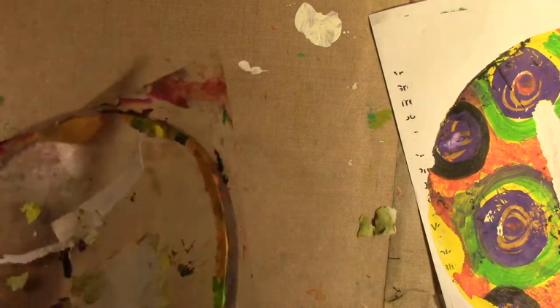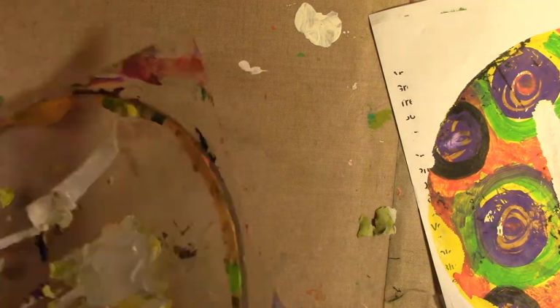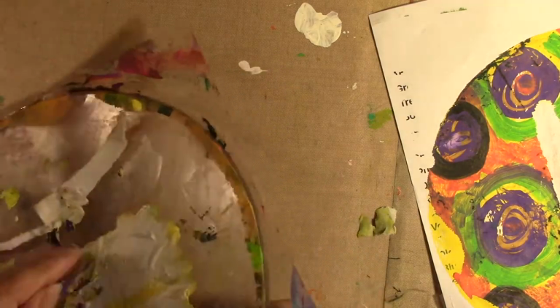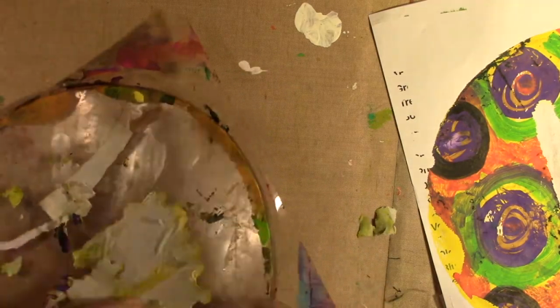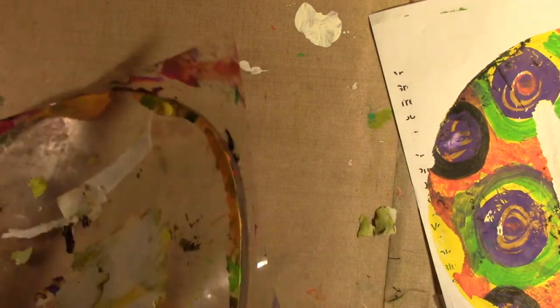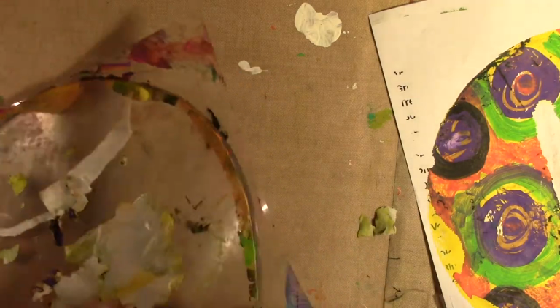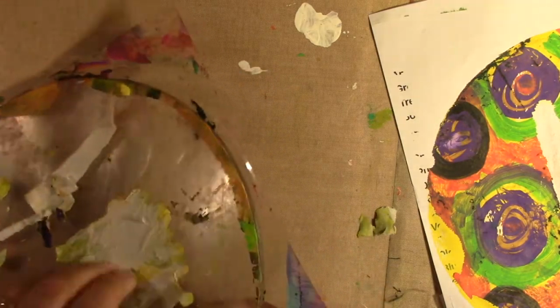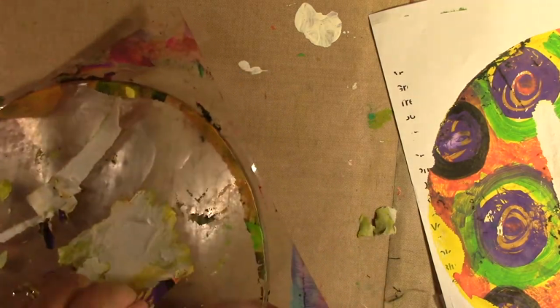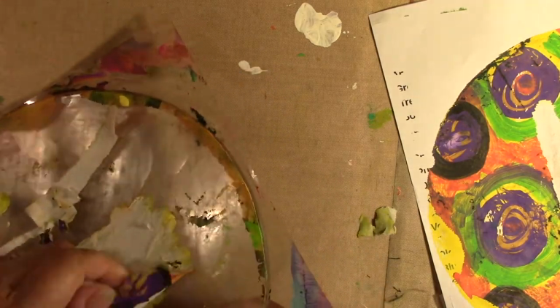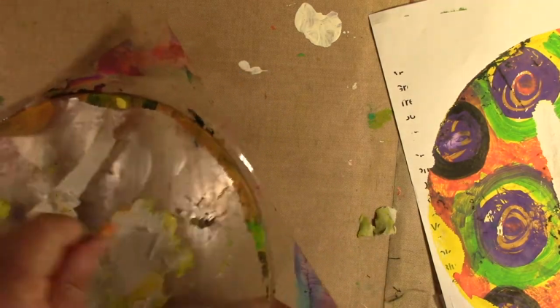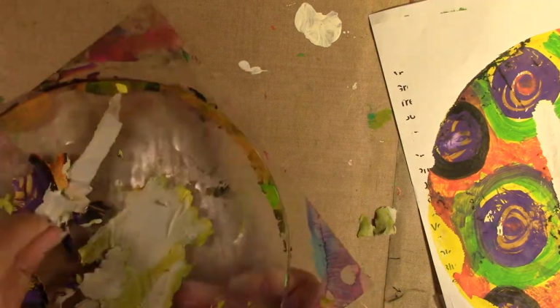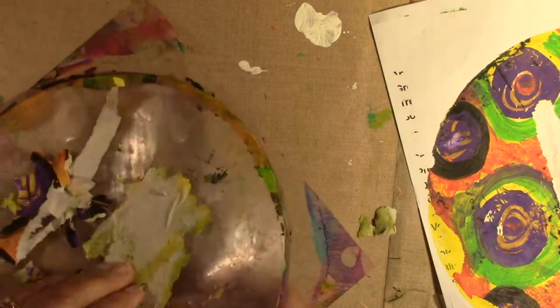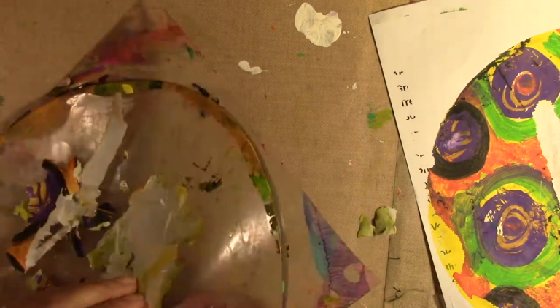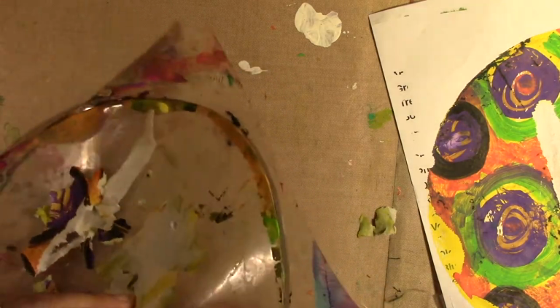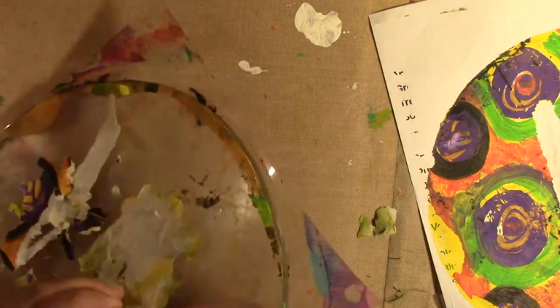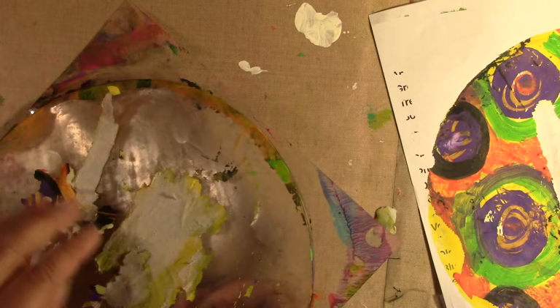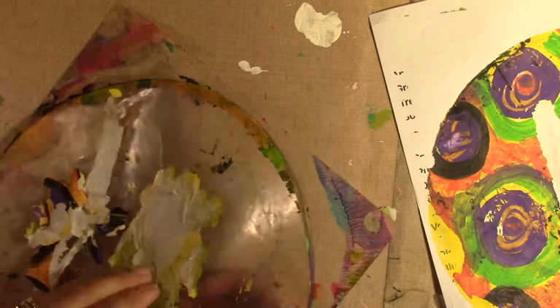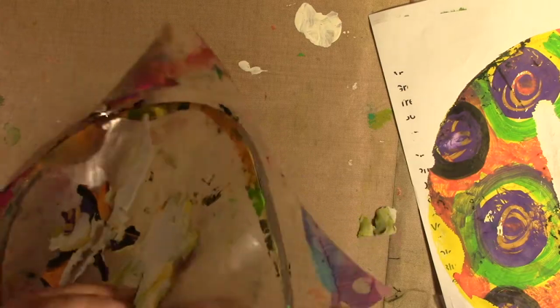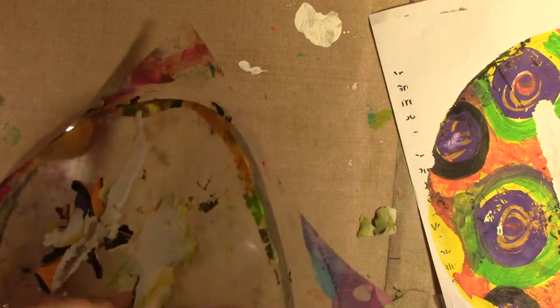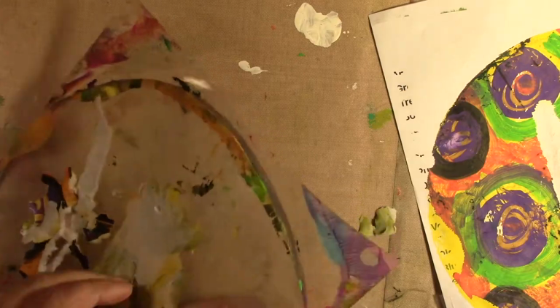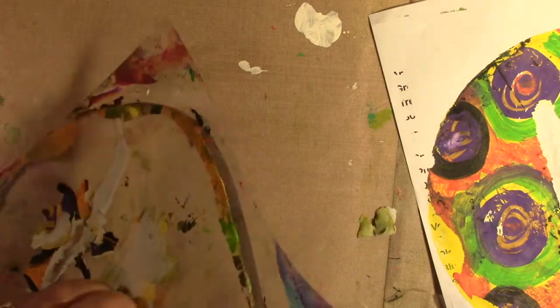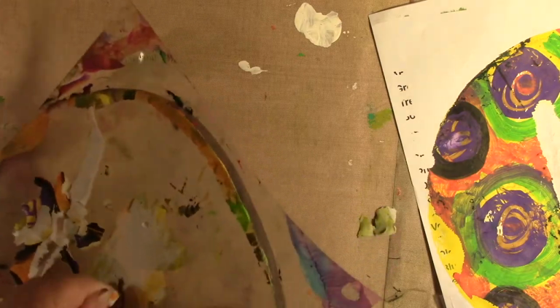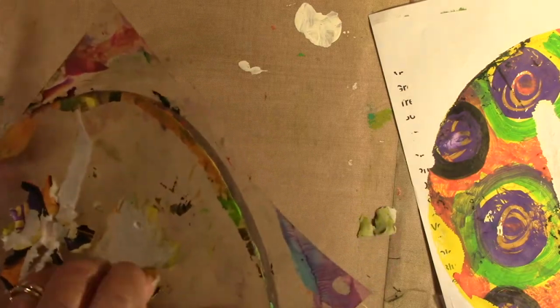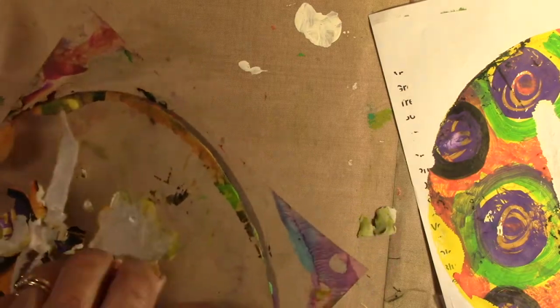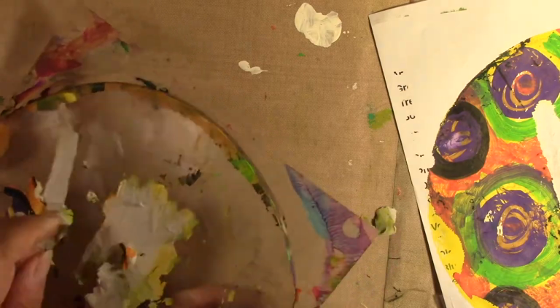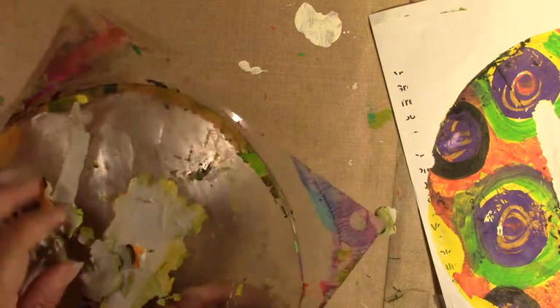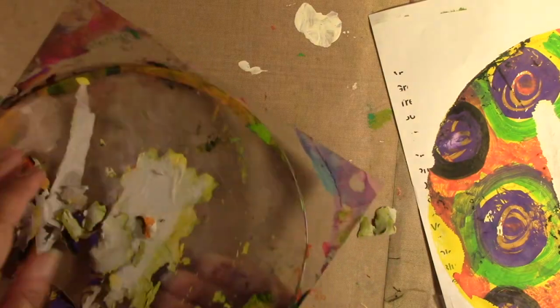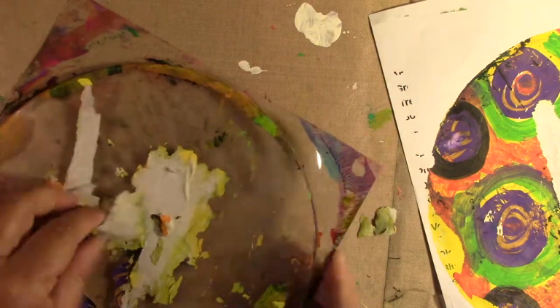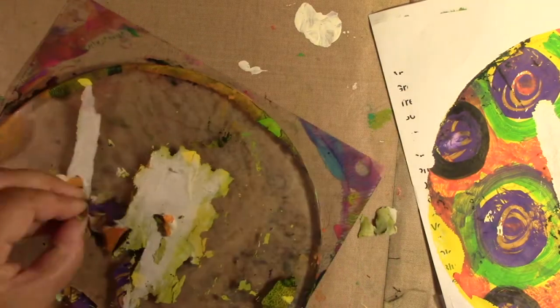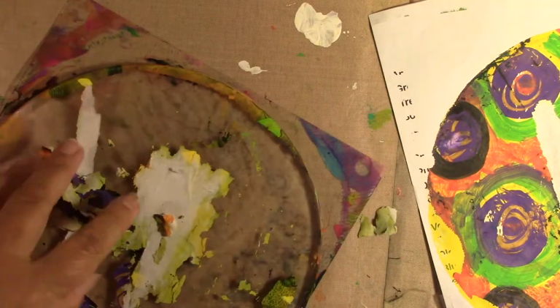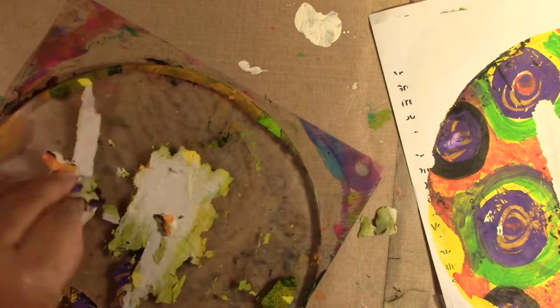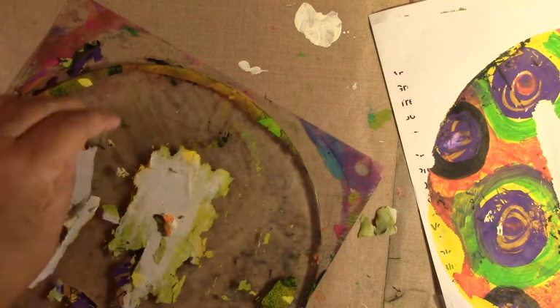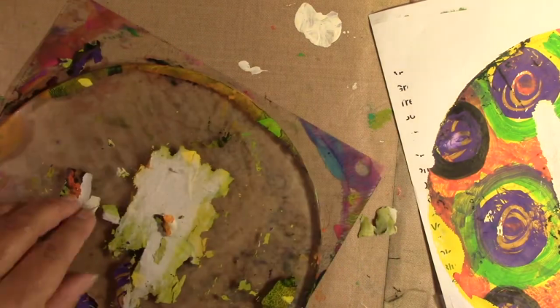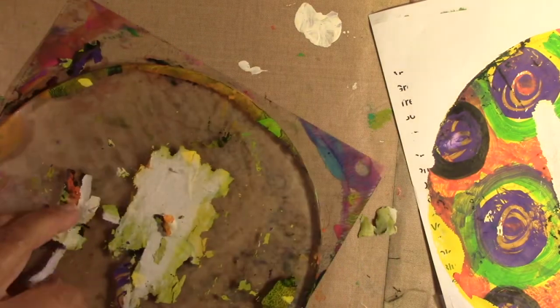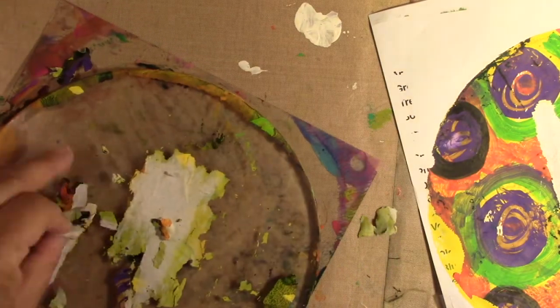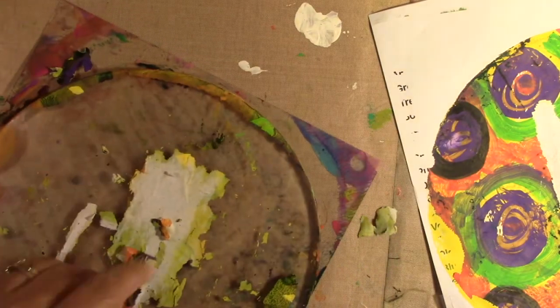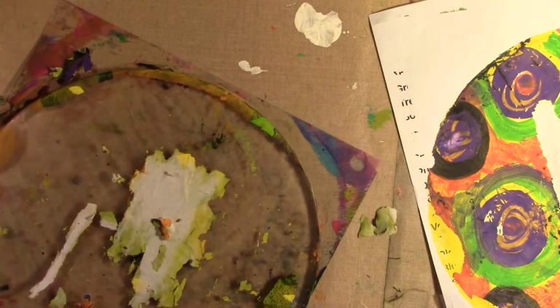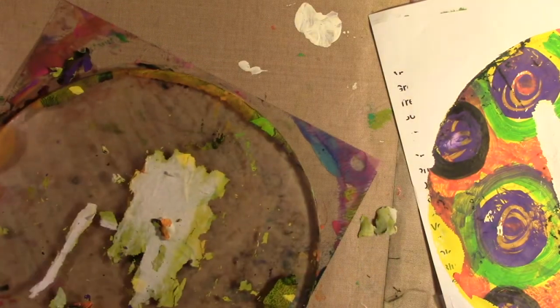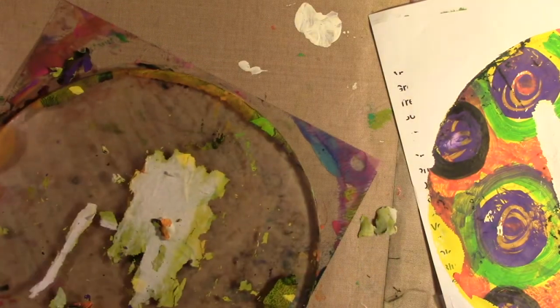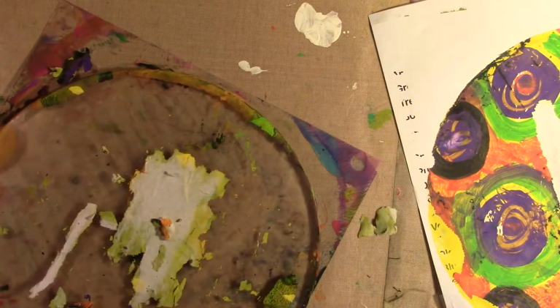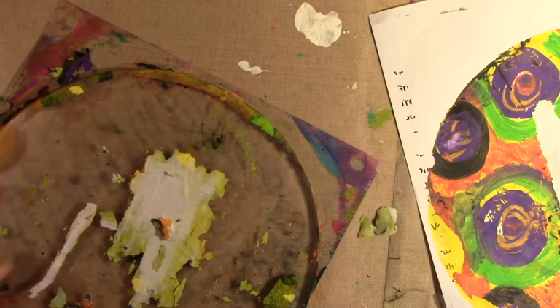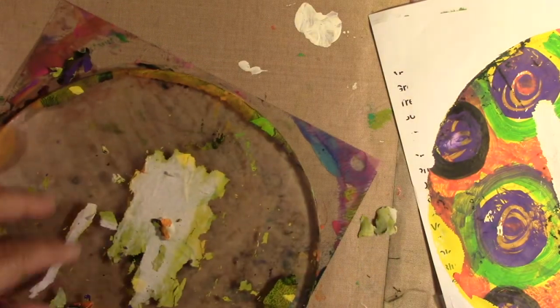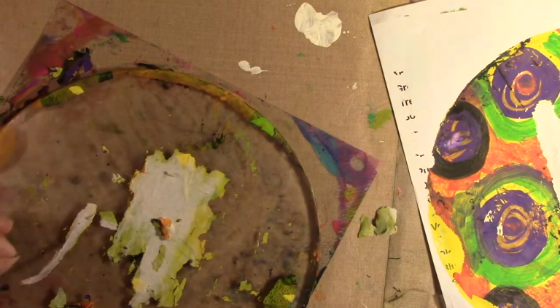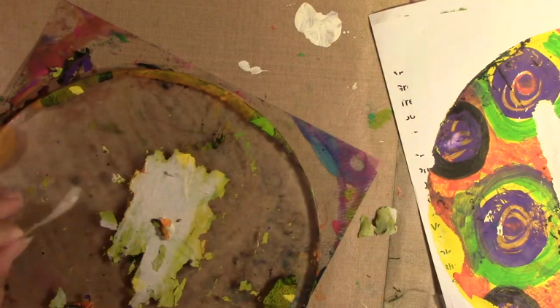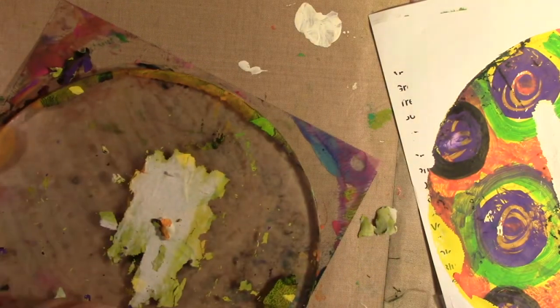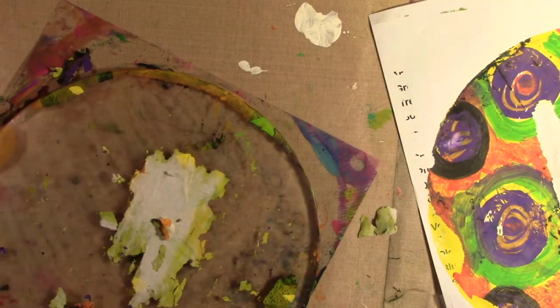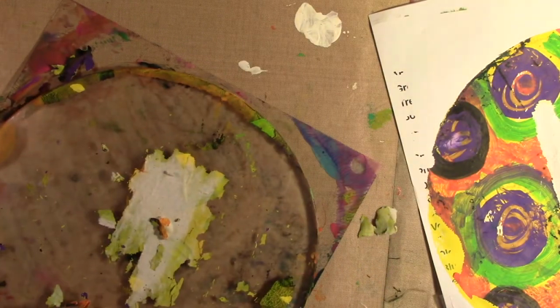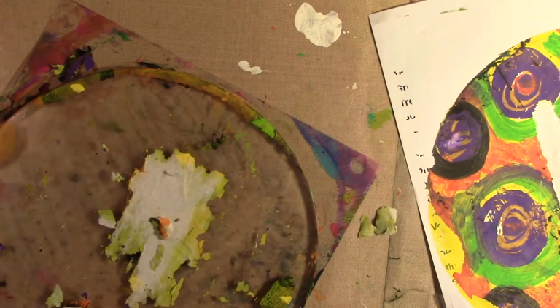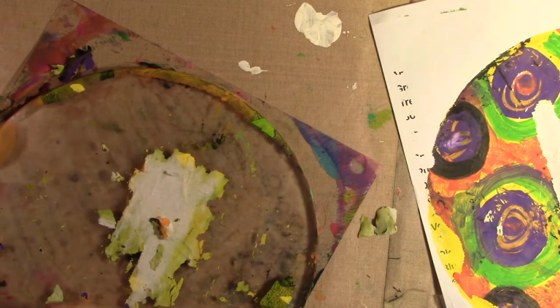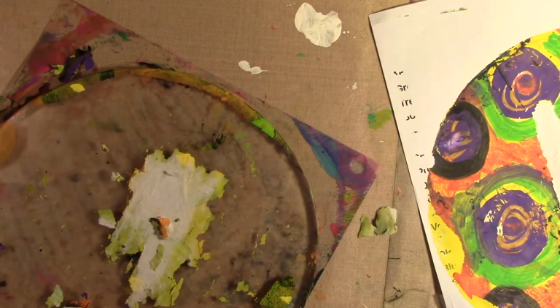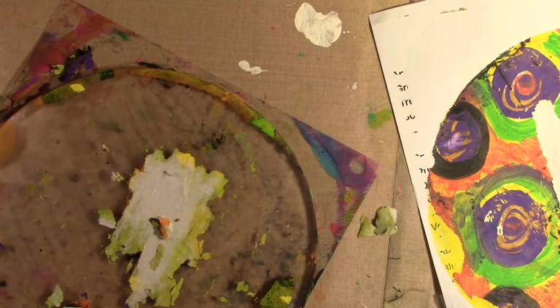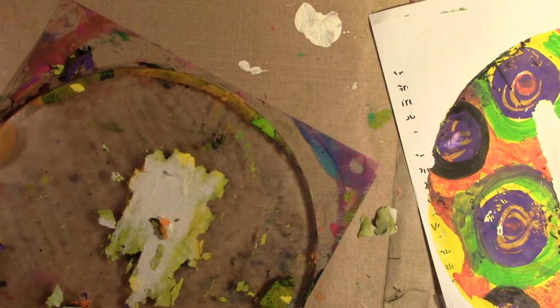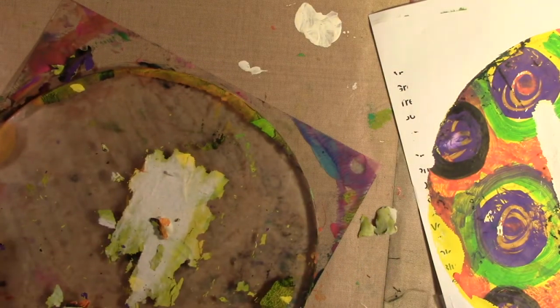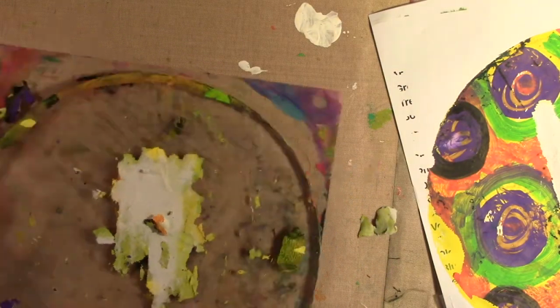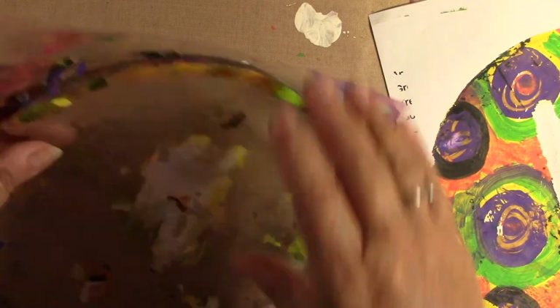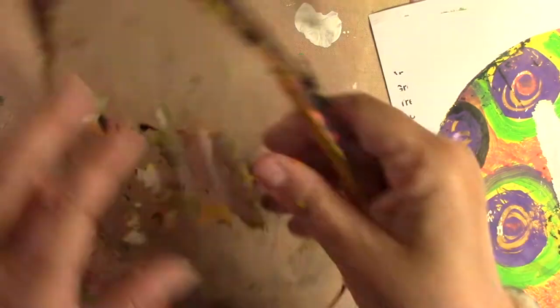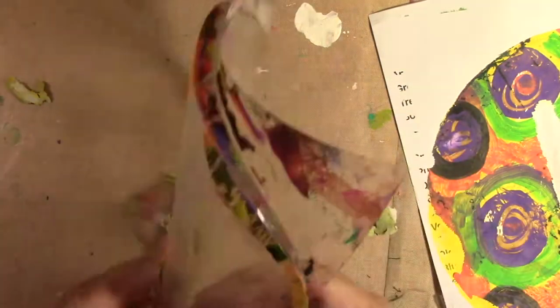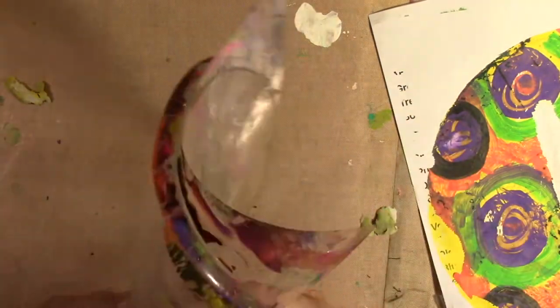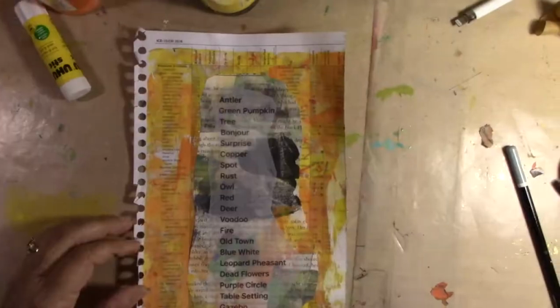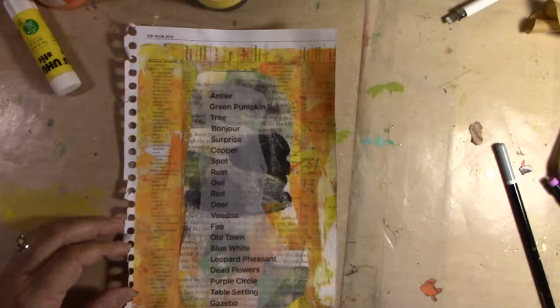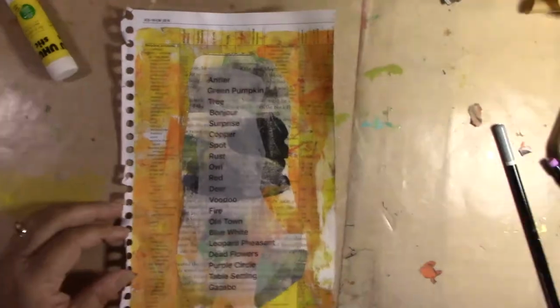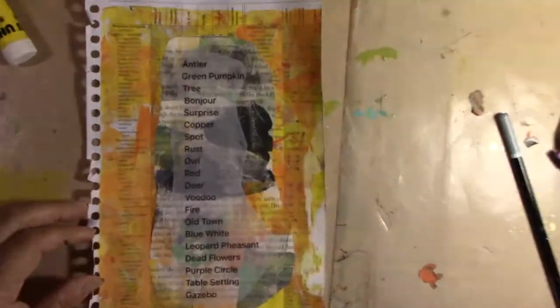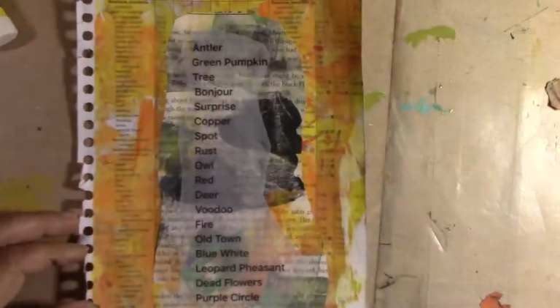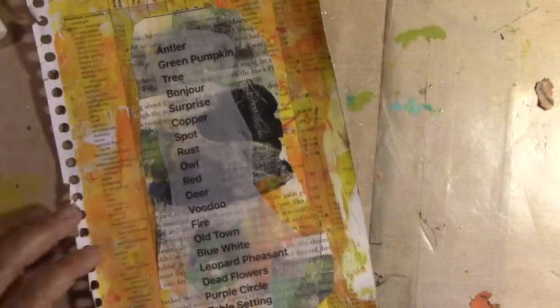I'm using very thin paper. I really probably should be using cardstock, heavier weight, or mixed media paper, for sure. Something.